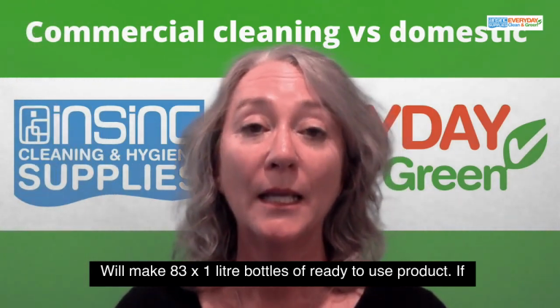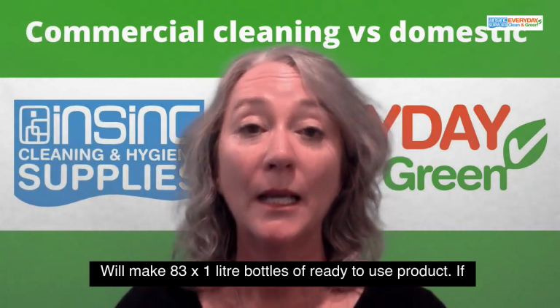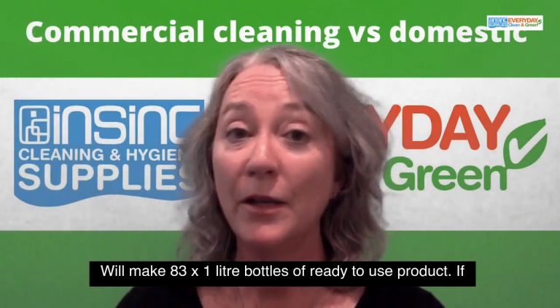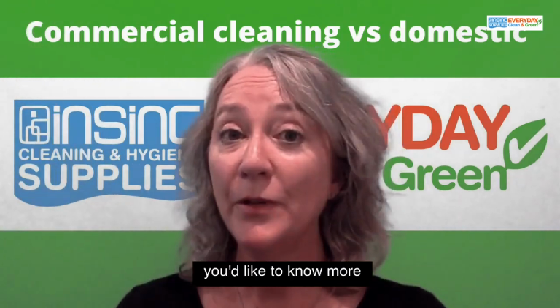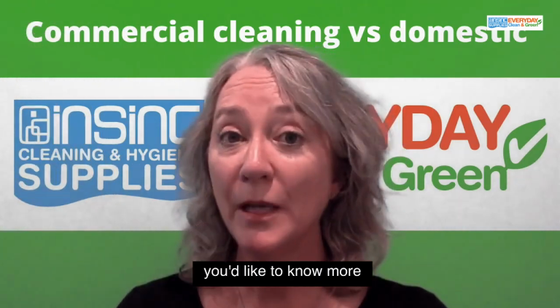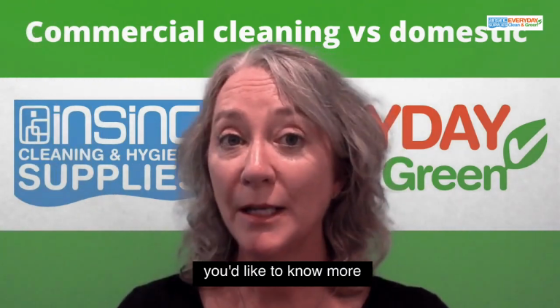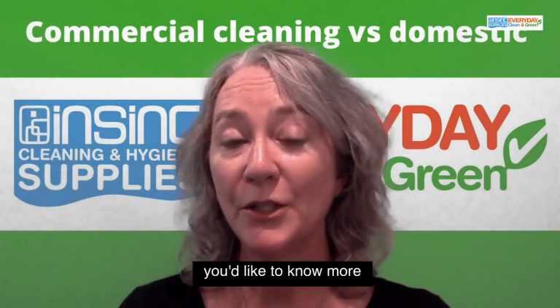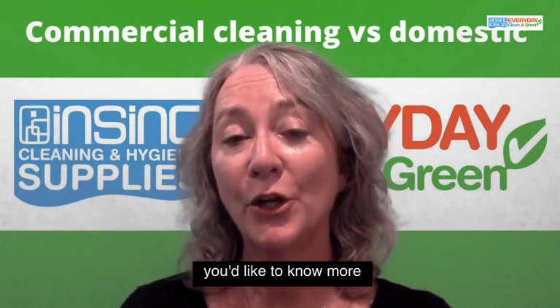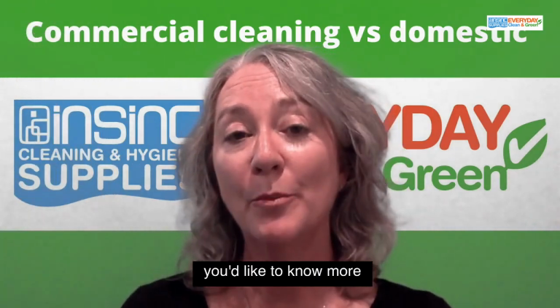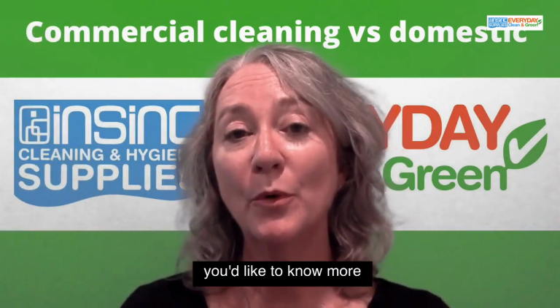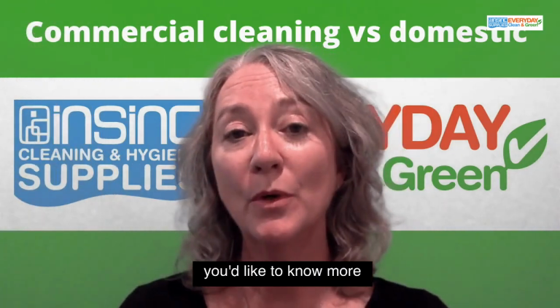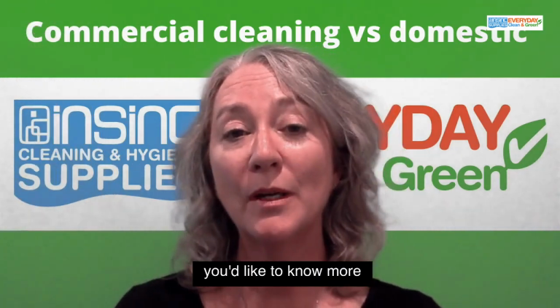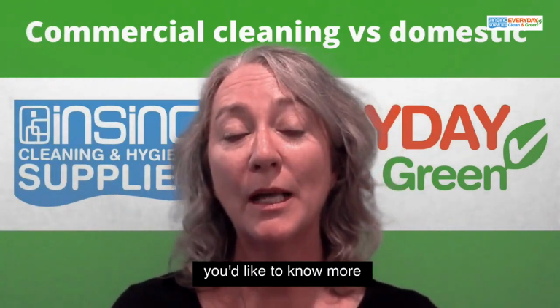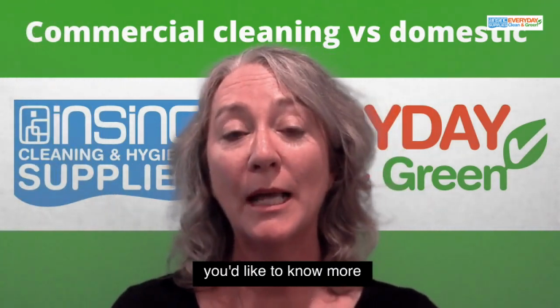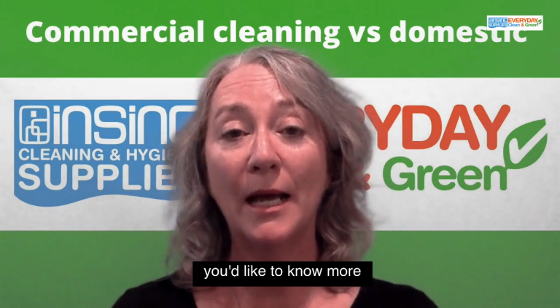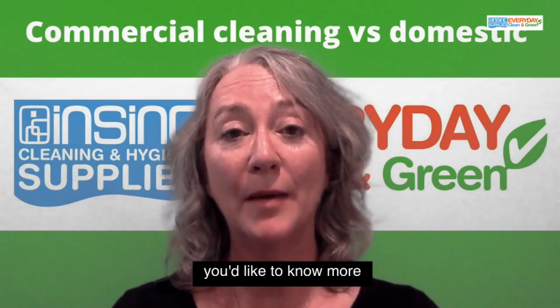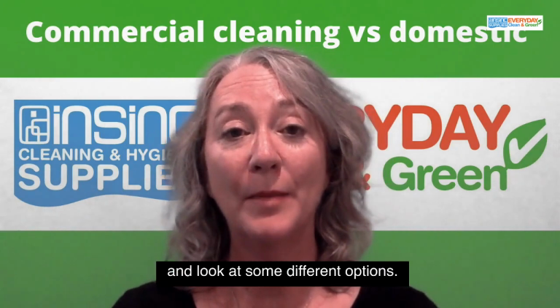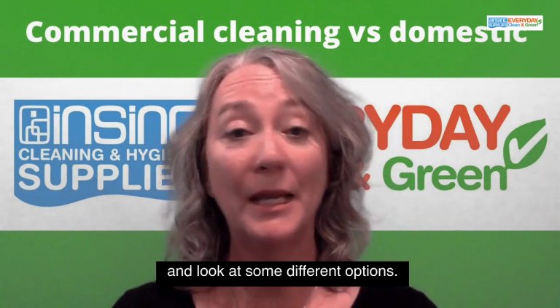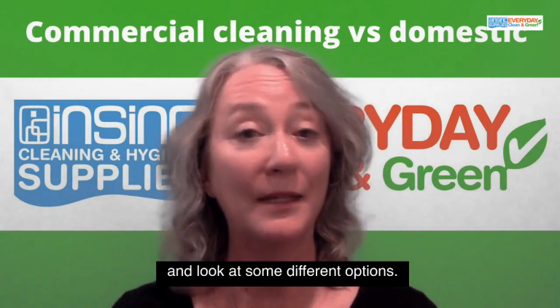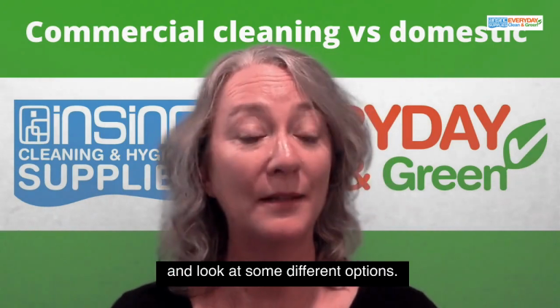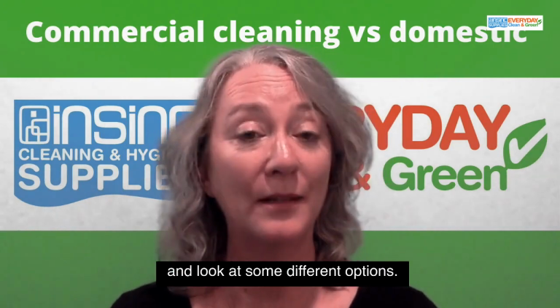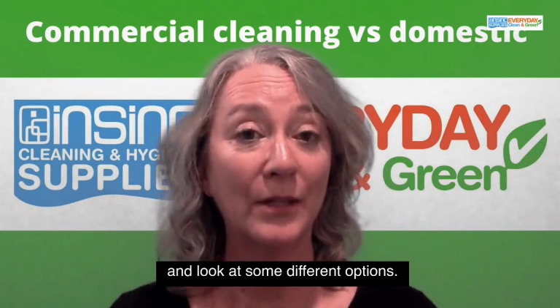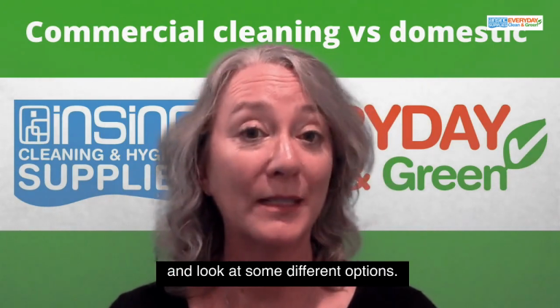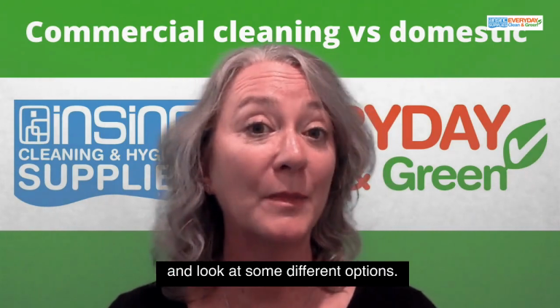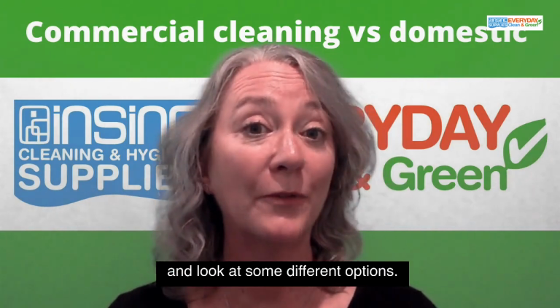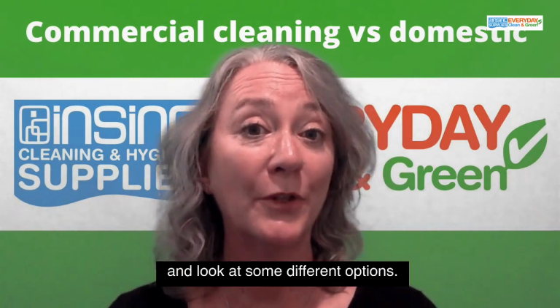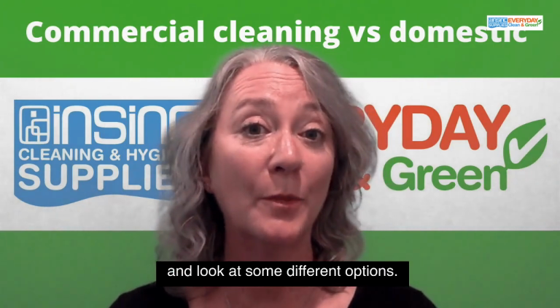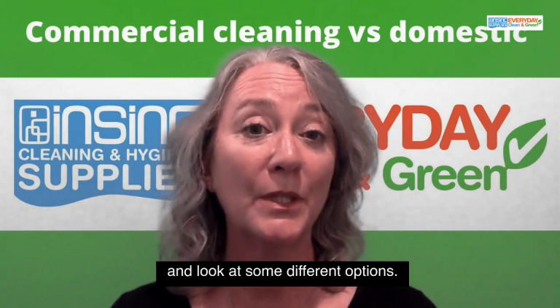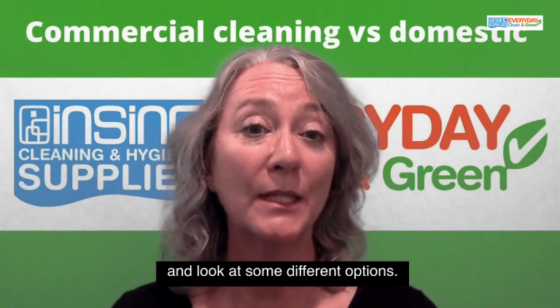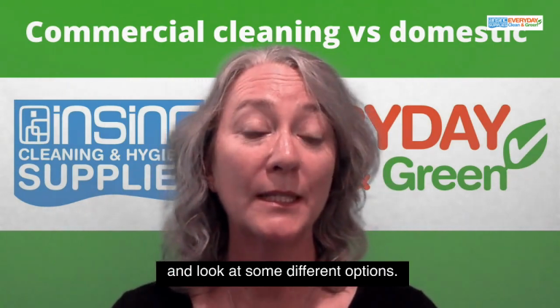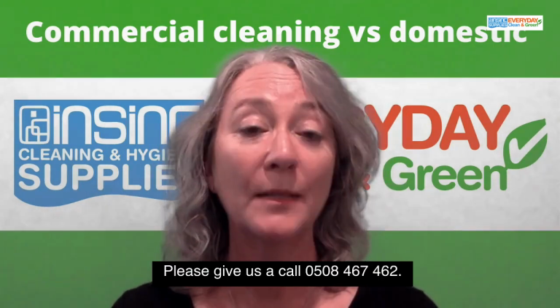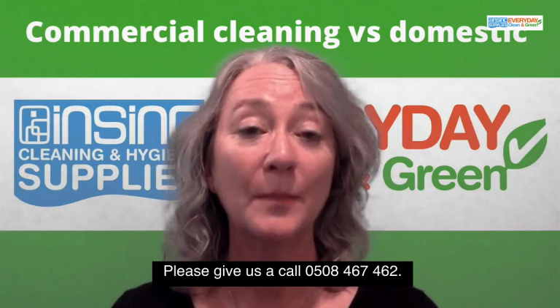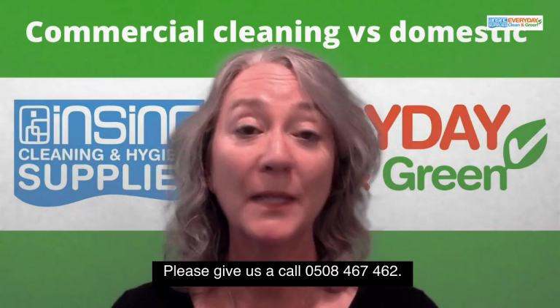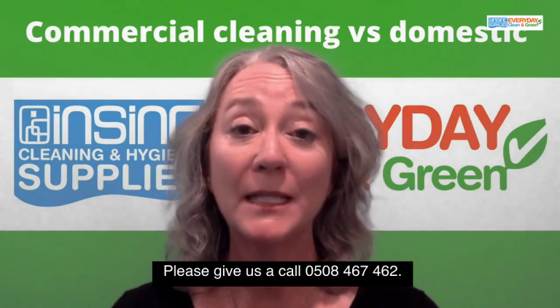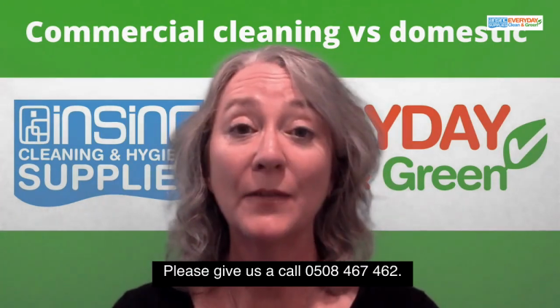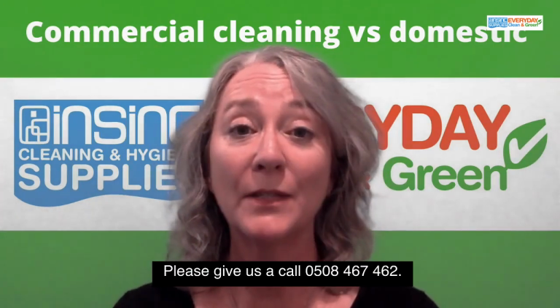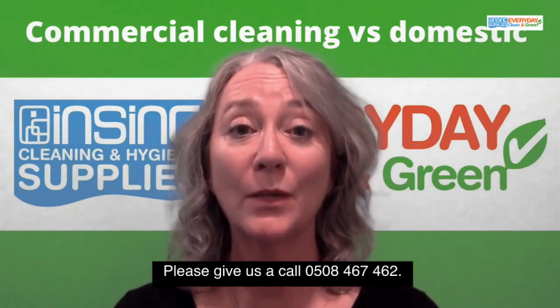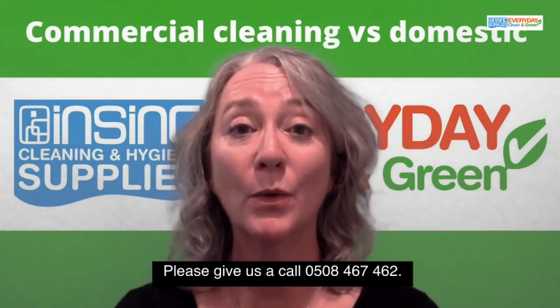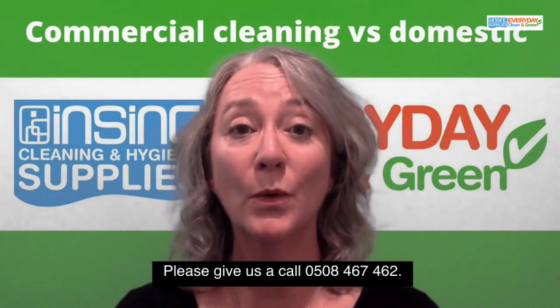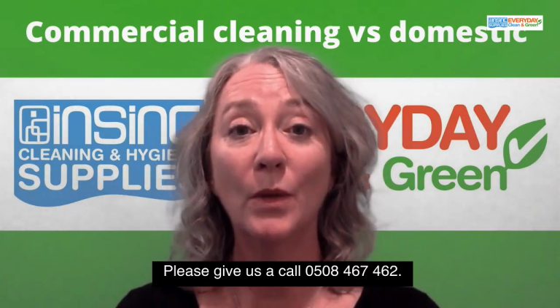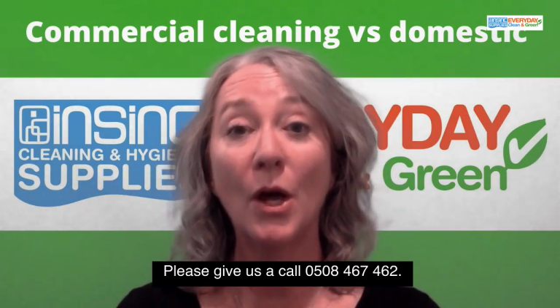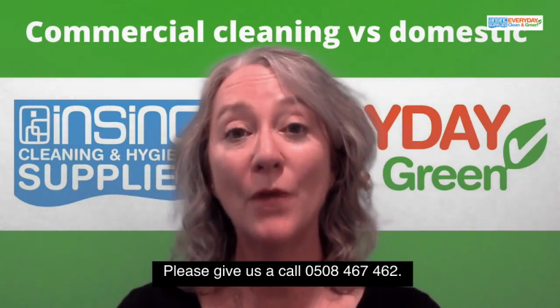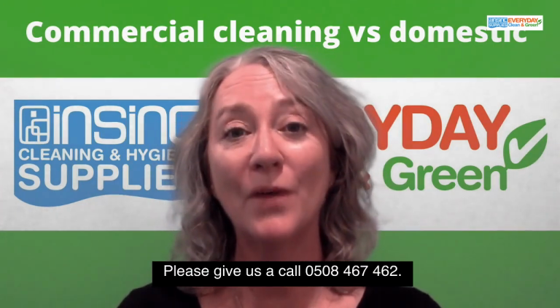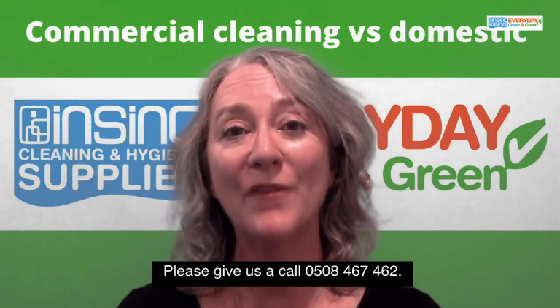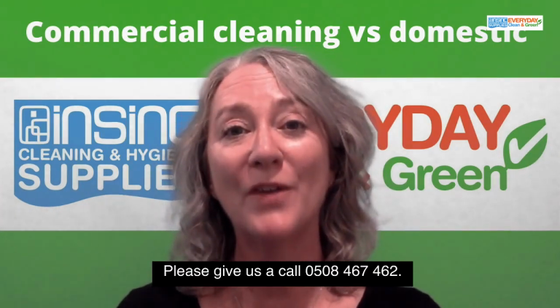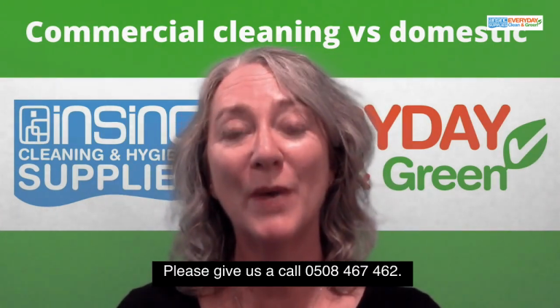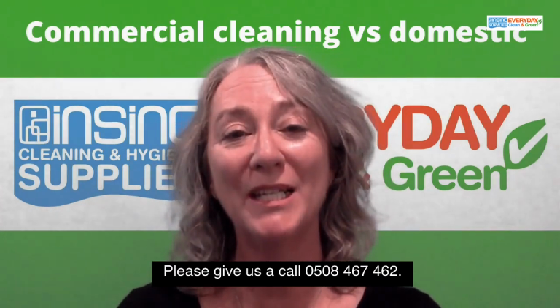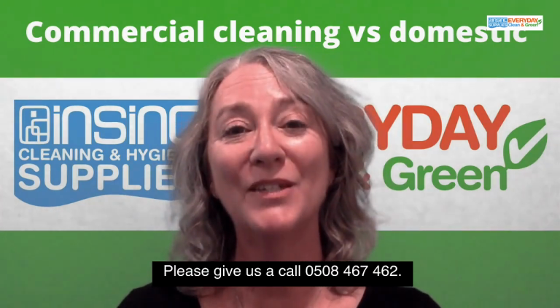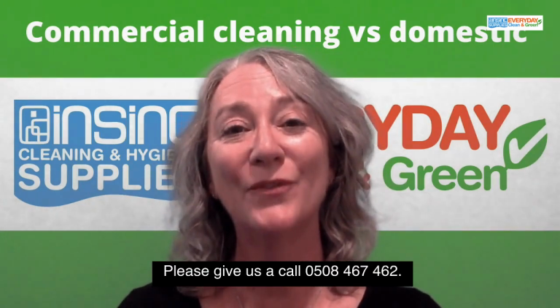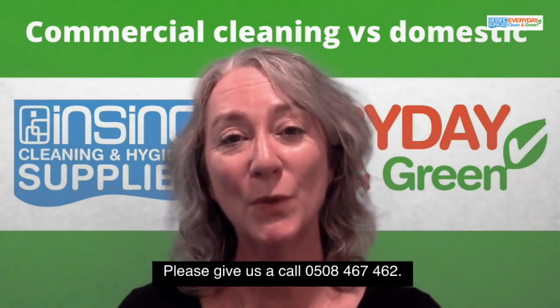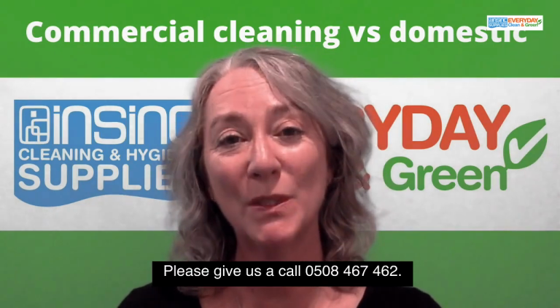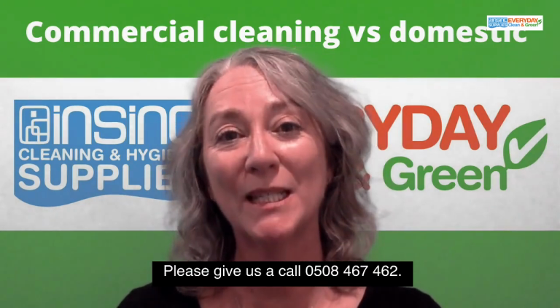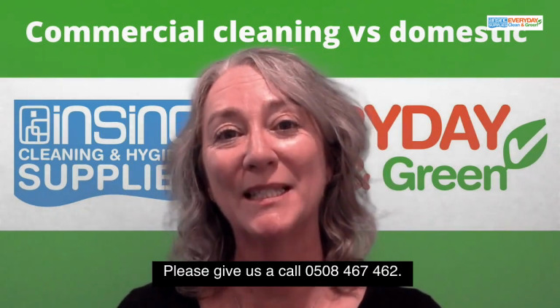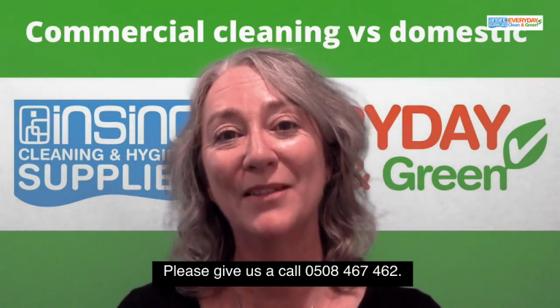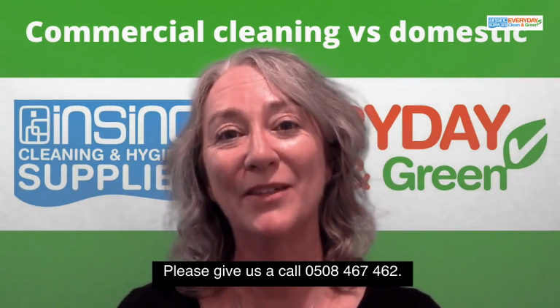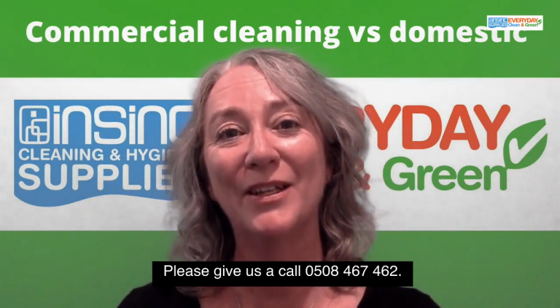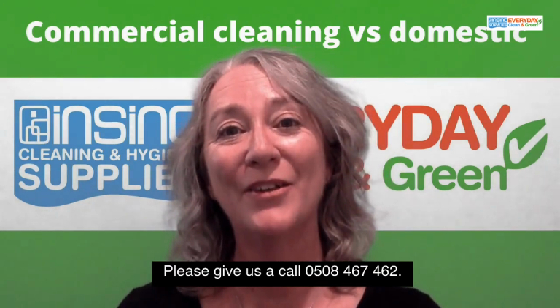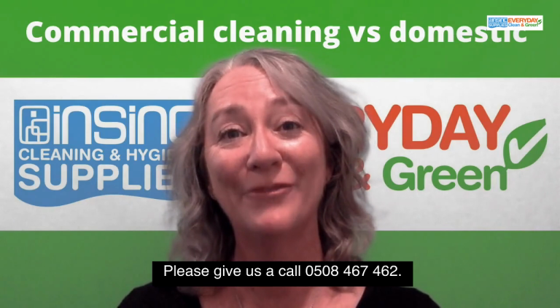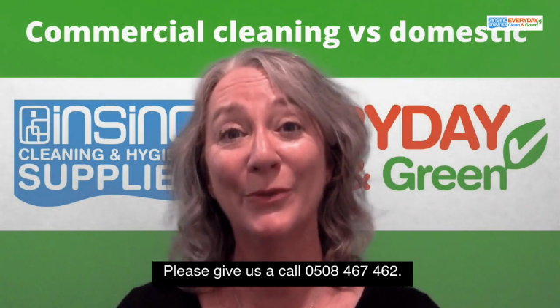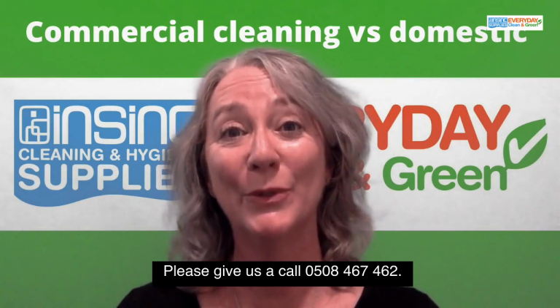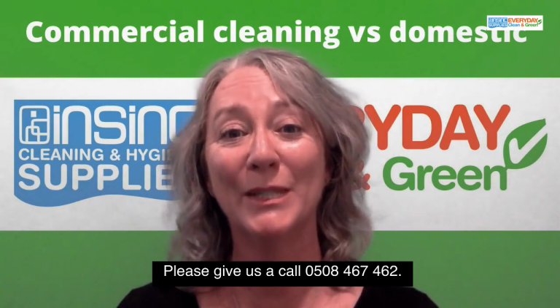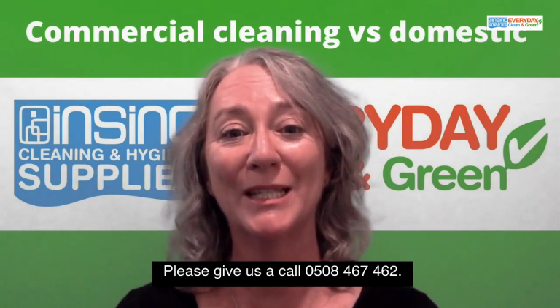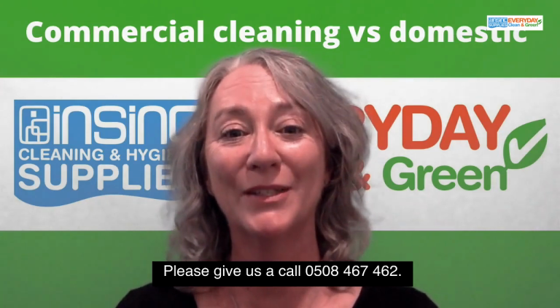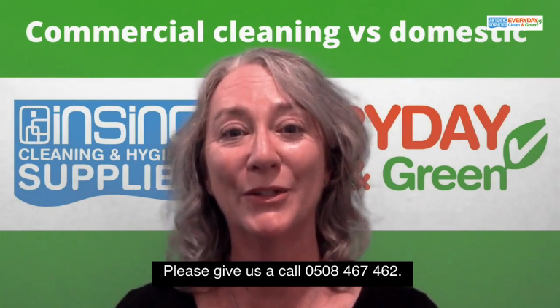If you'd like to know more and look at some different options, please give us a call: 0508 467 462.